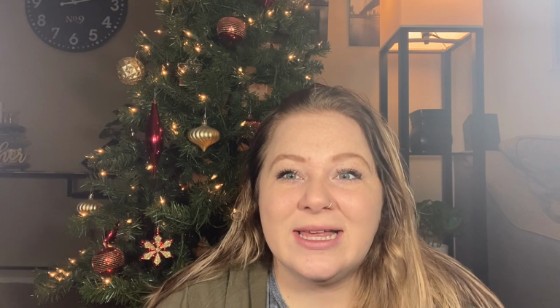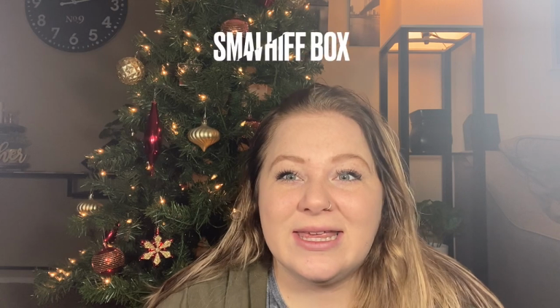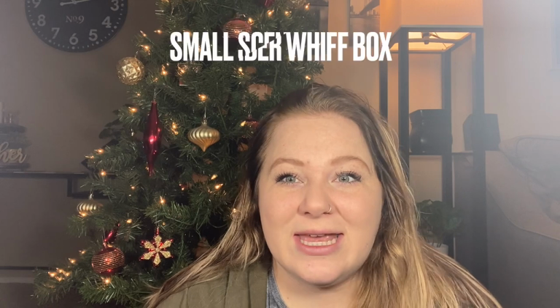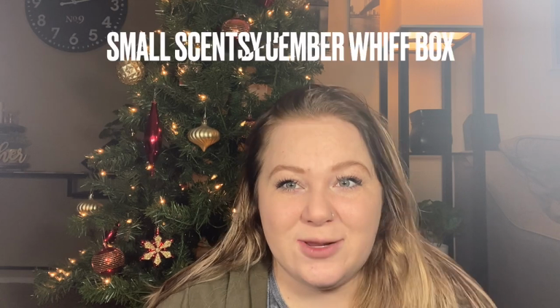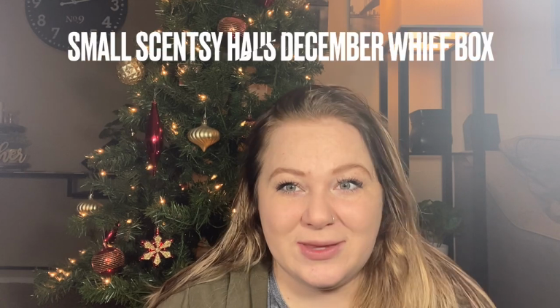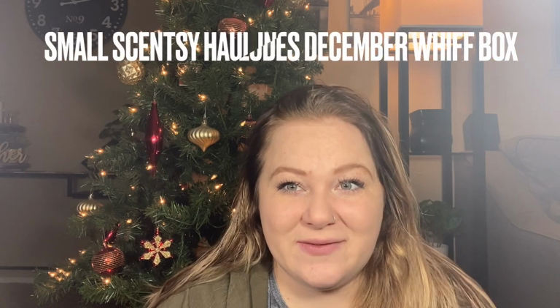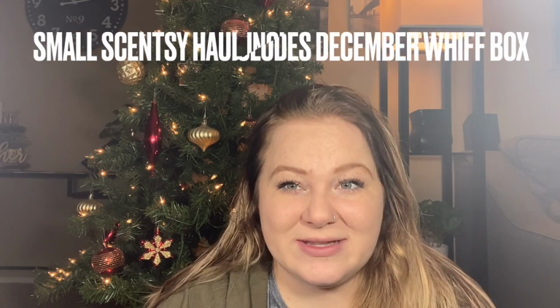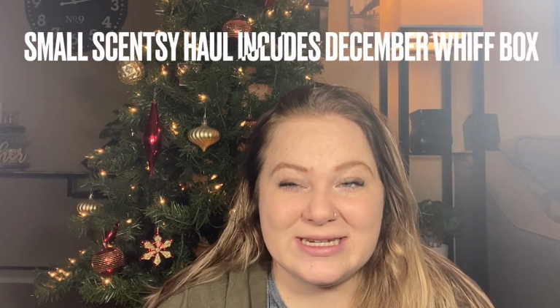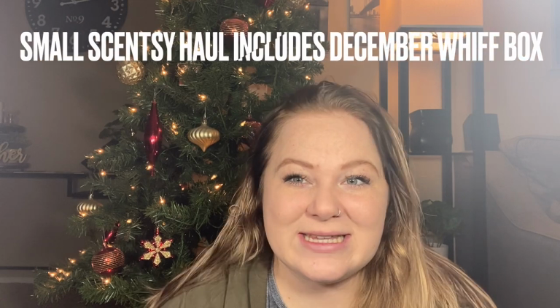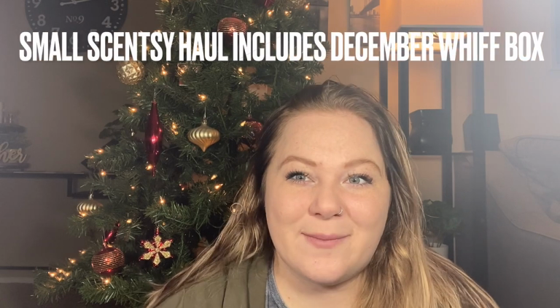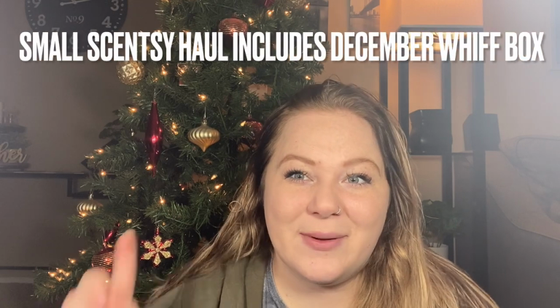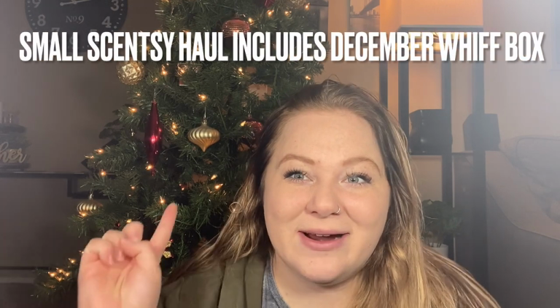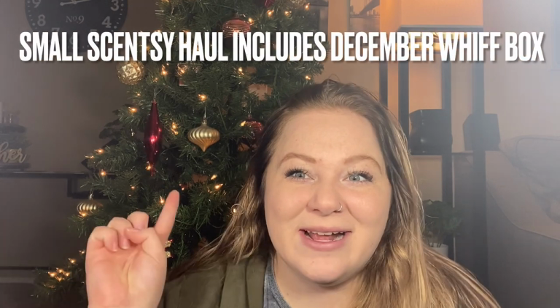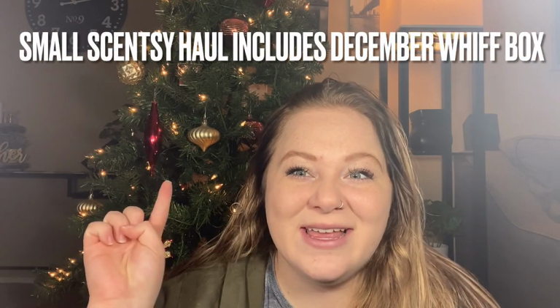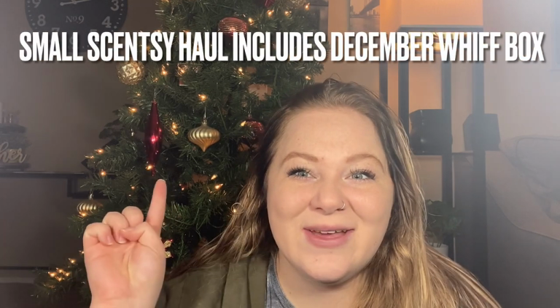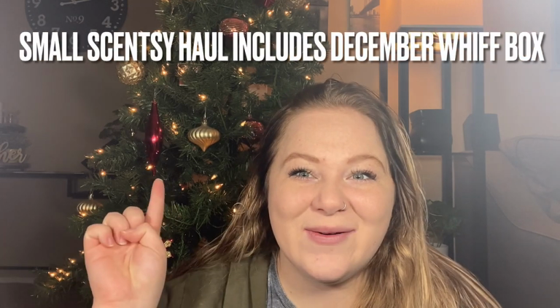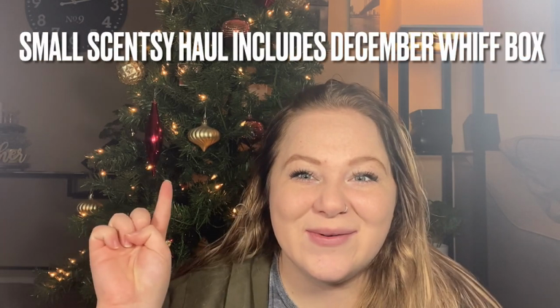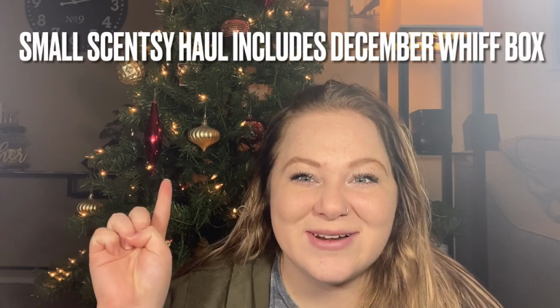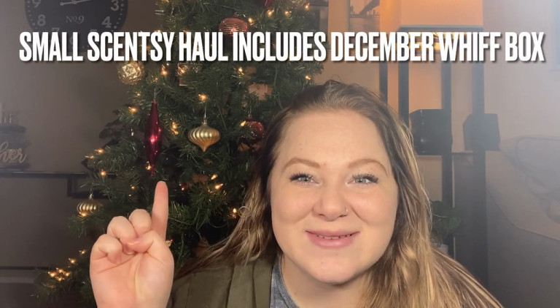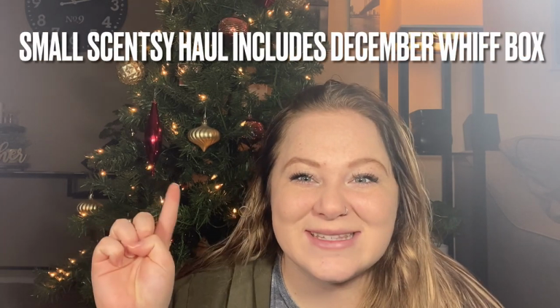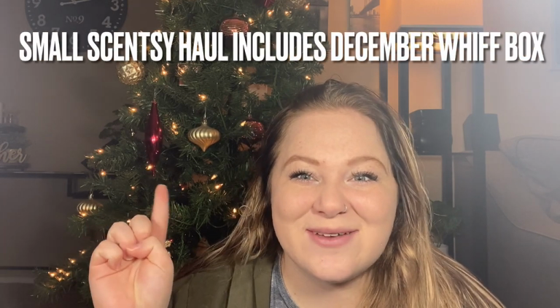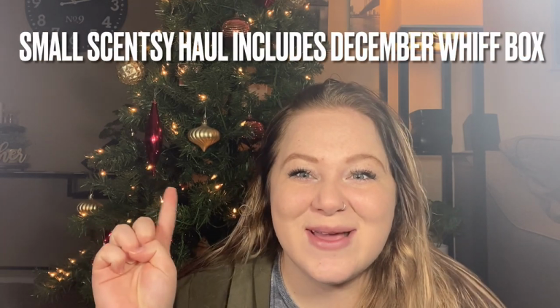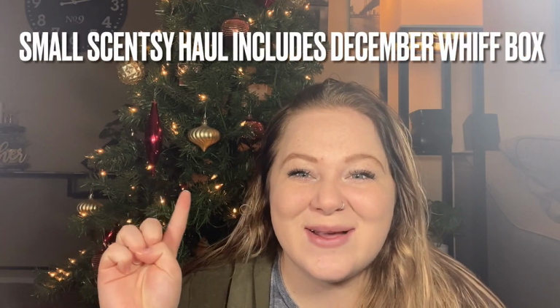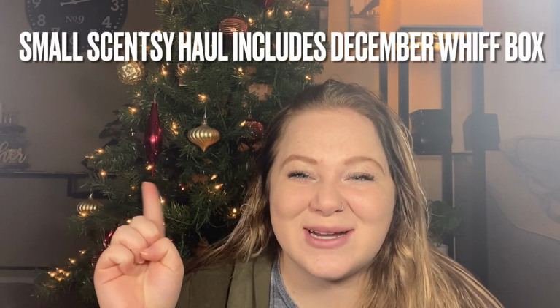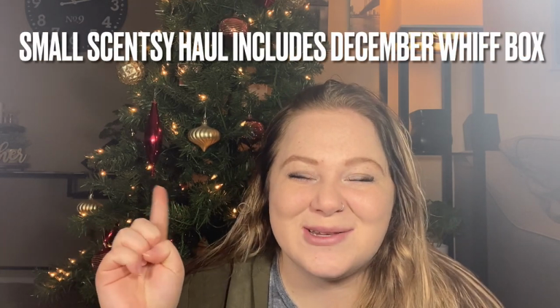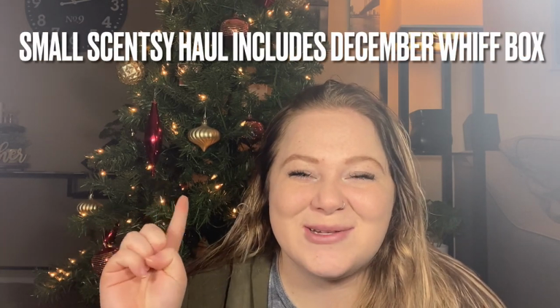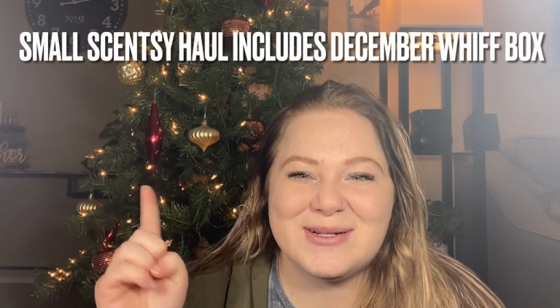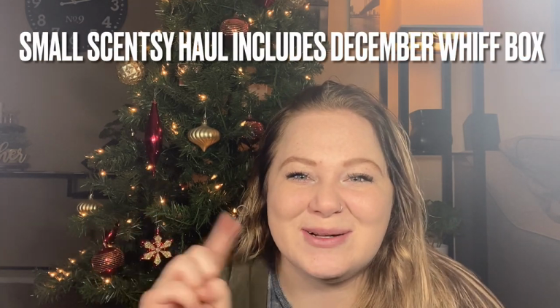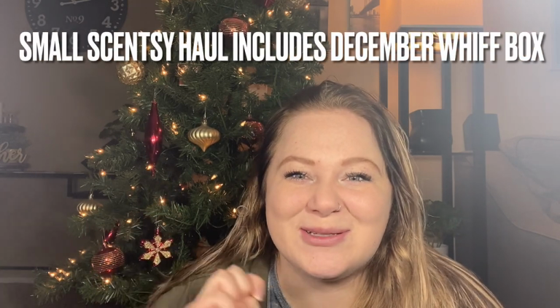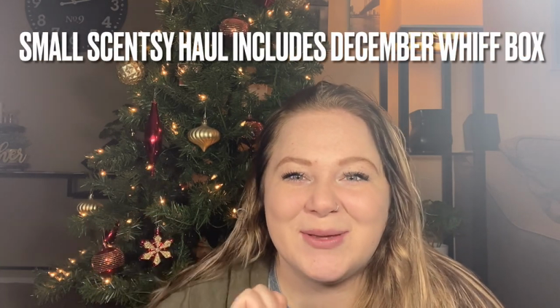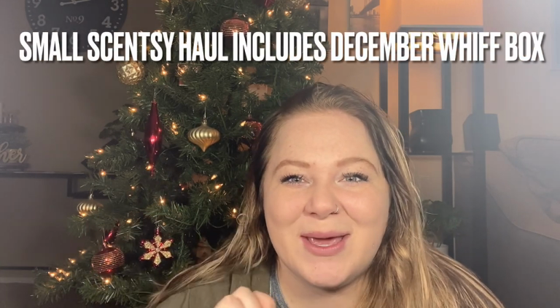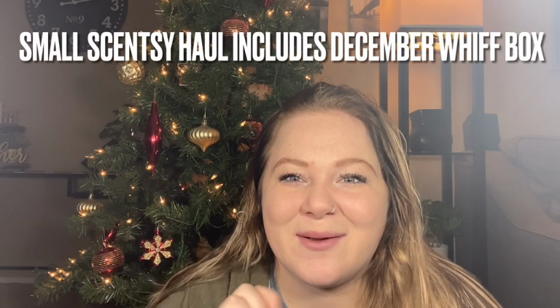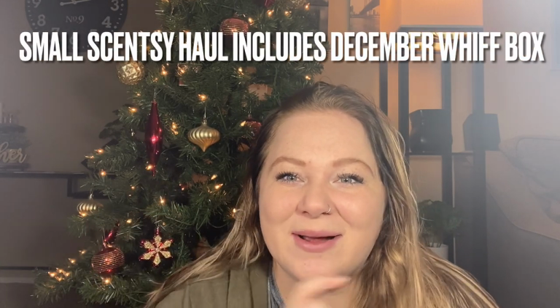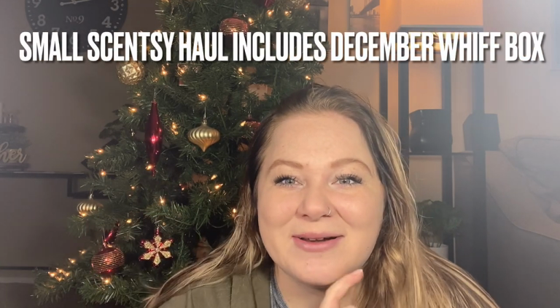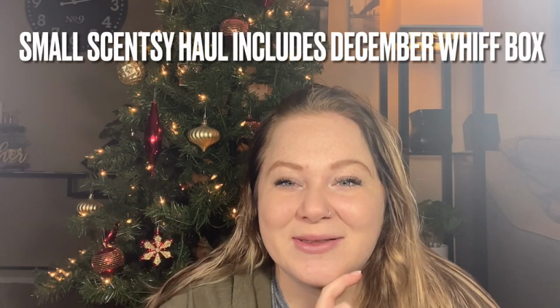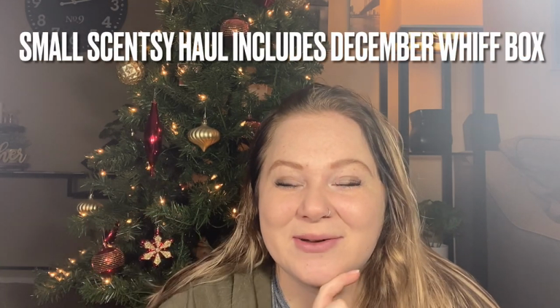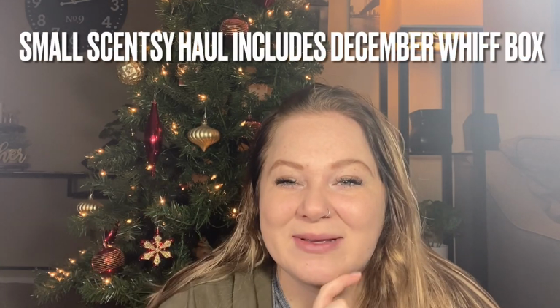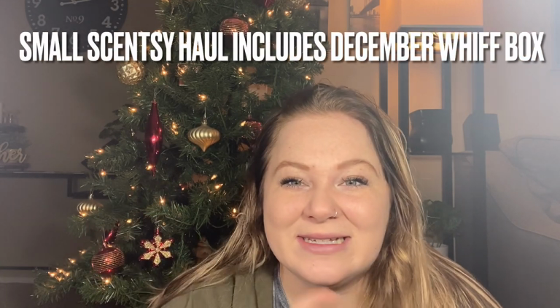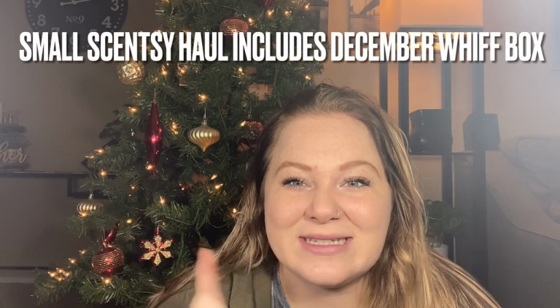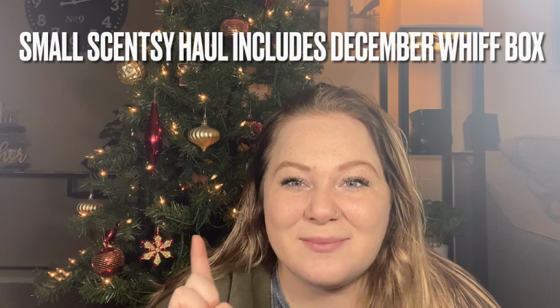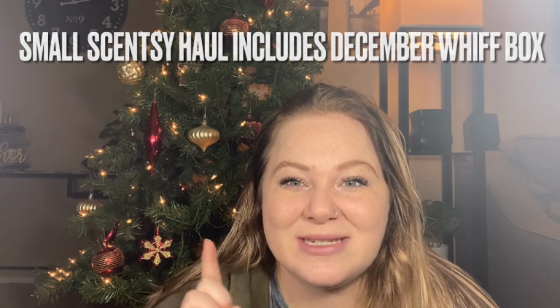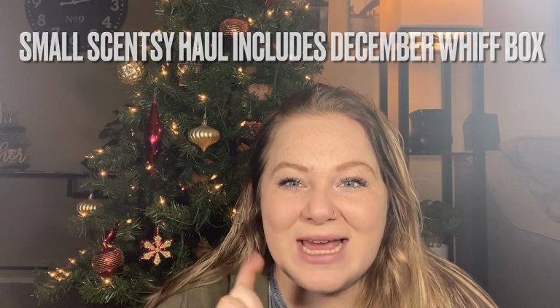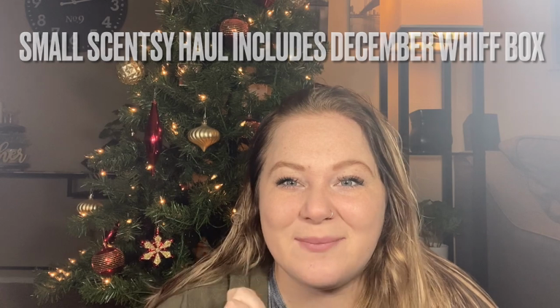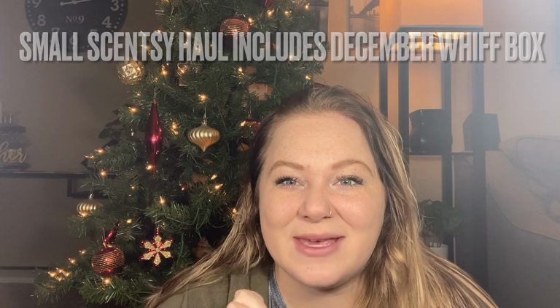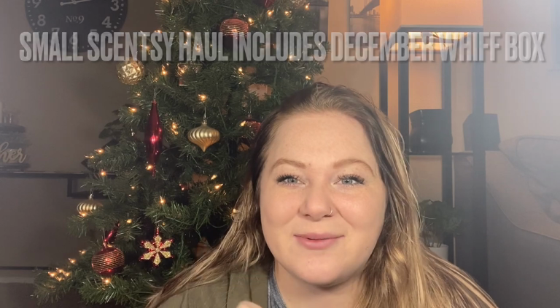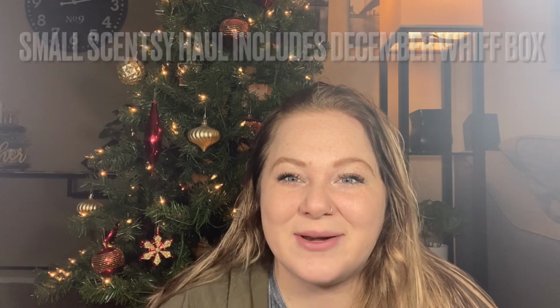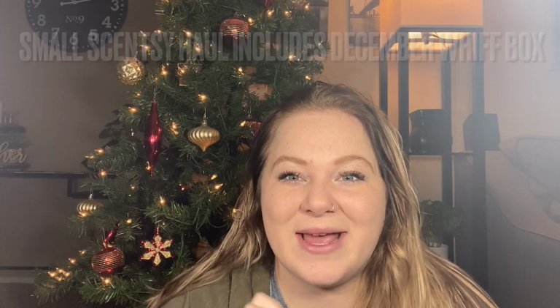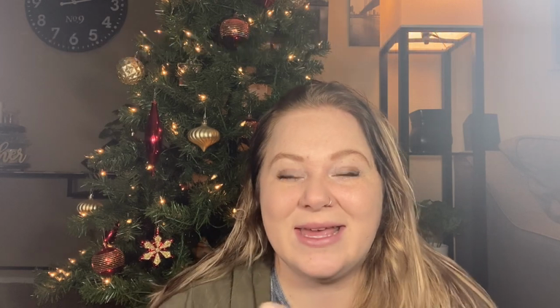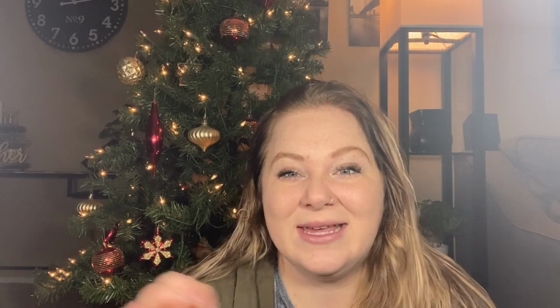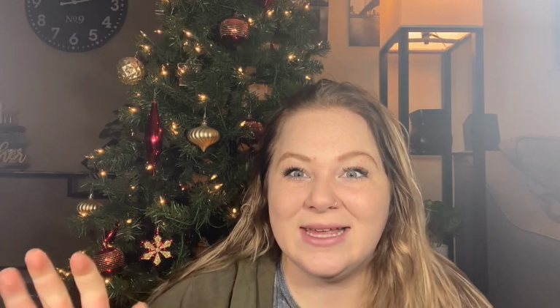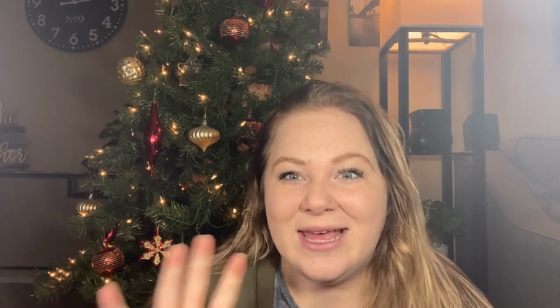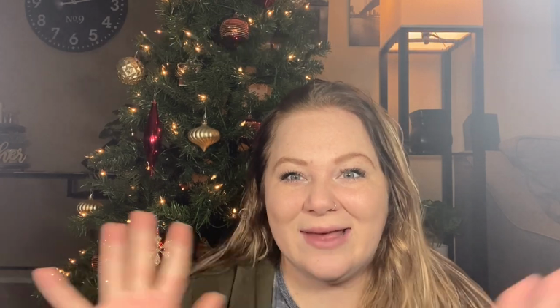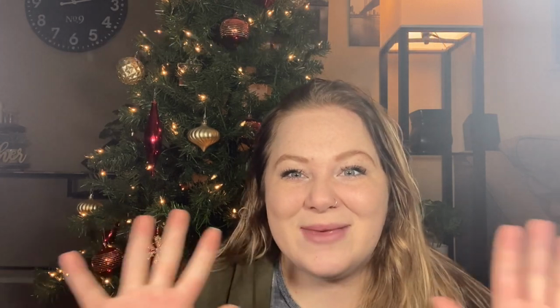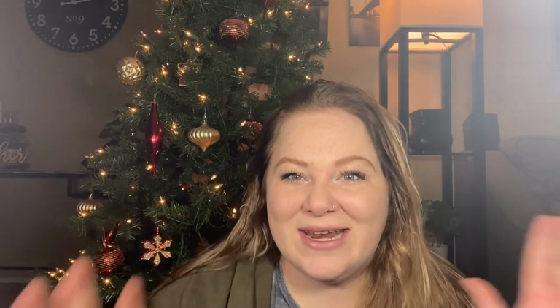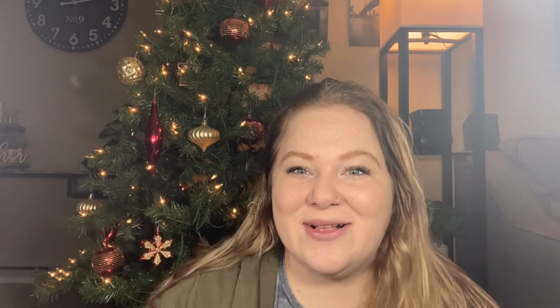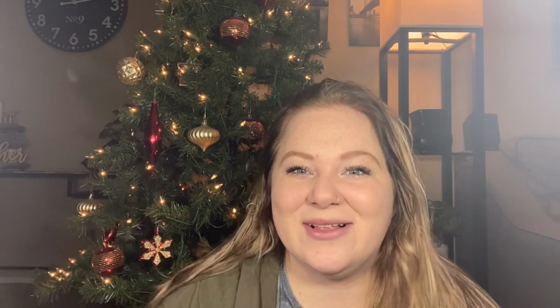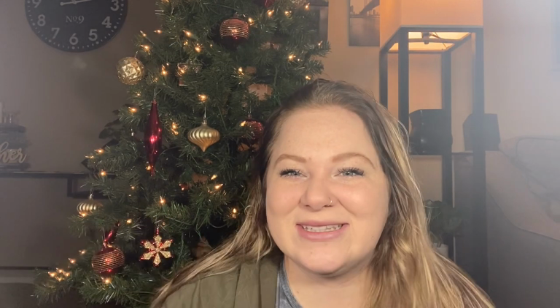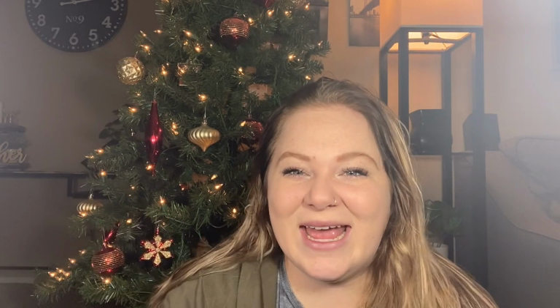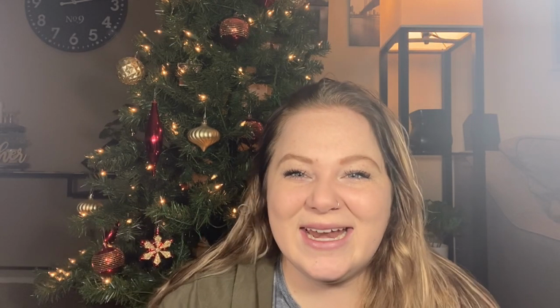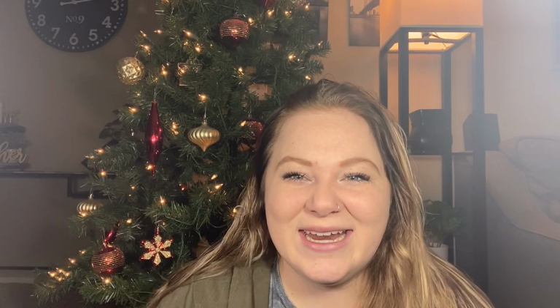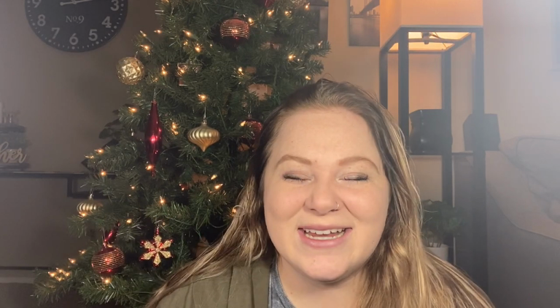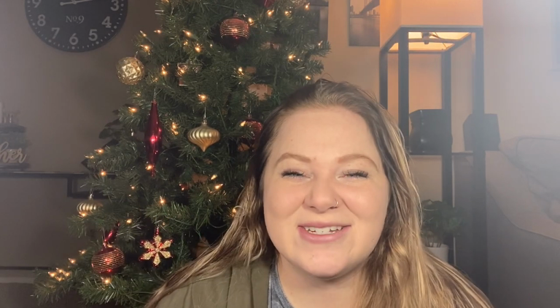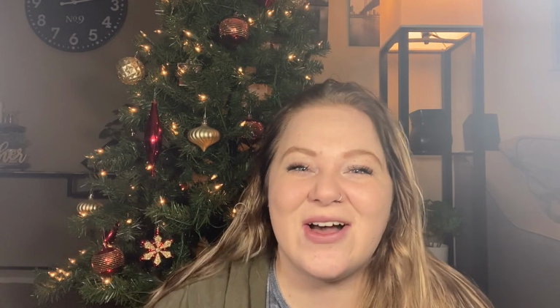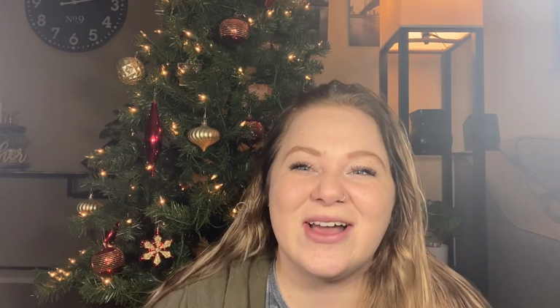Can you believe it's December? The ornaments on my Christmas tree are swinging around a little bit because I'm tapping it when I get all excited and talking.